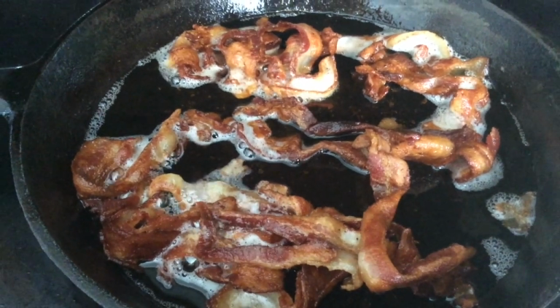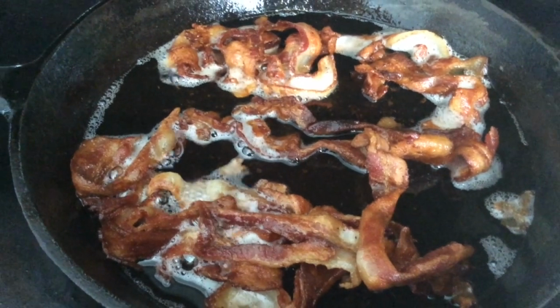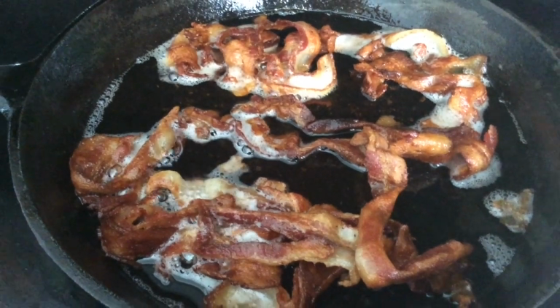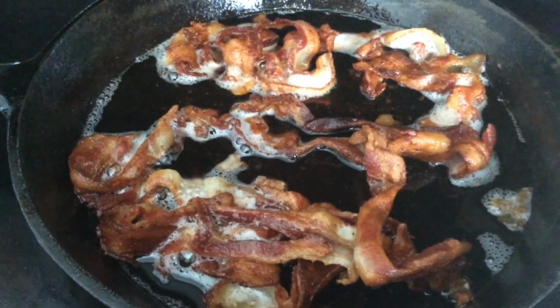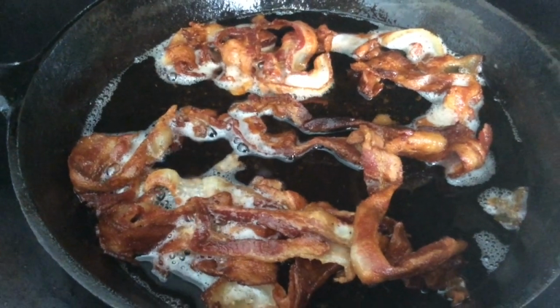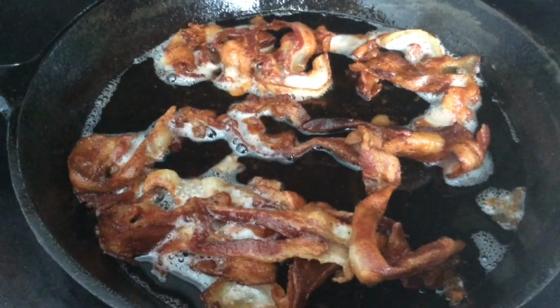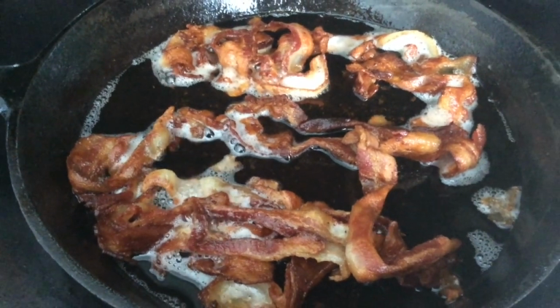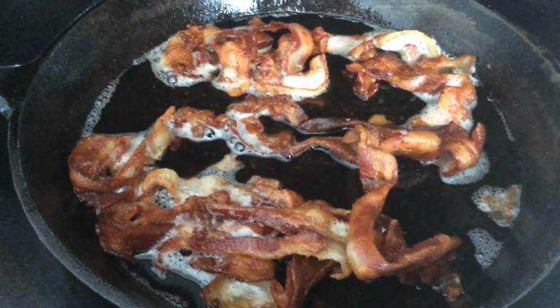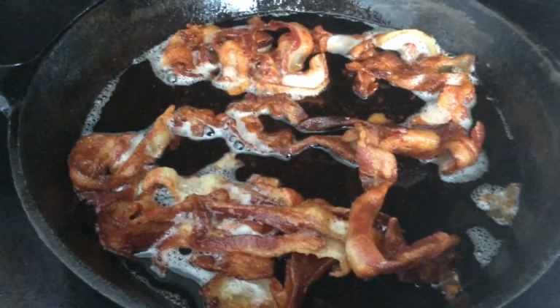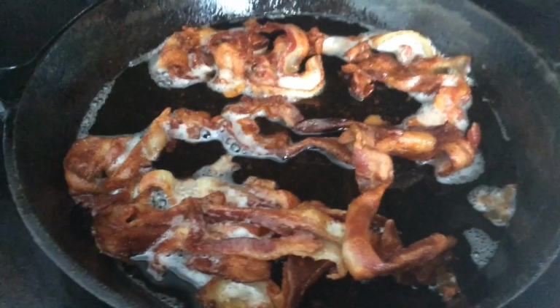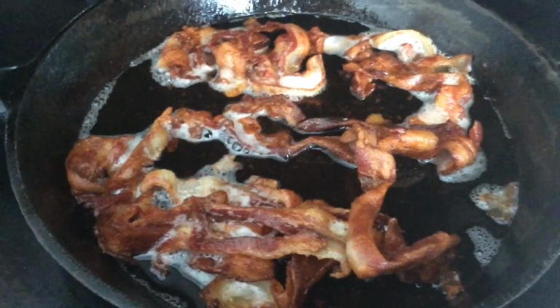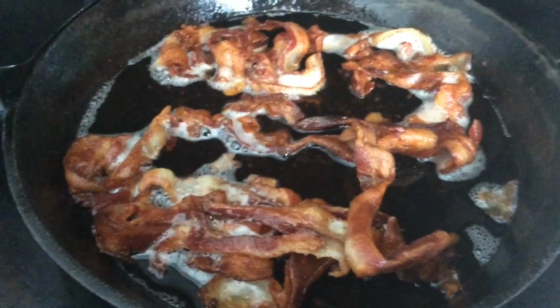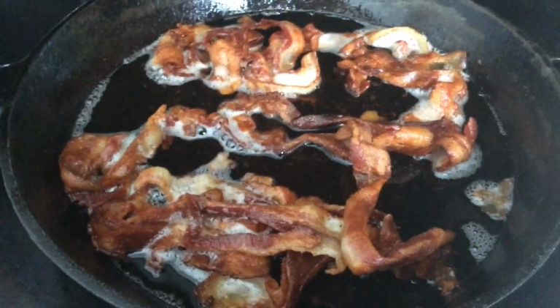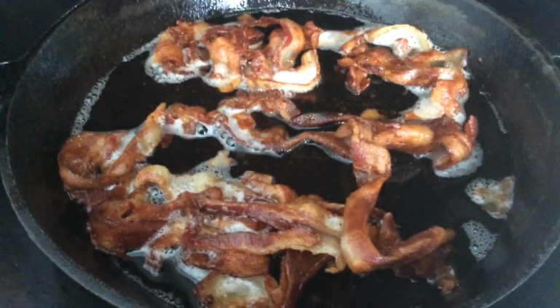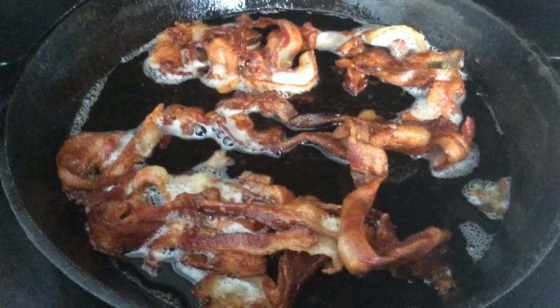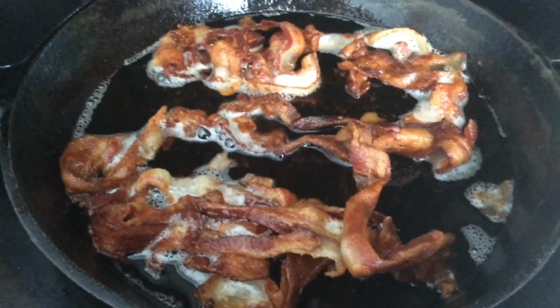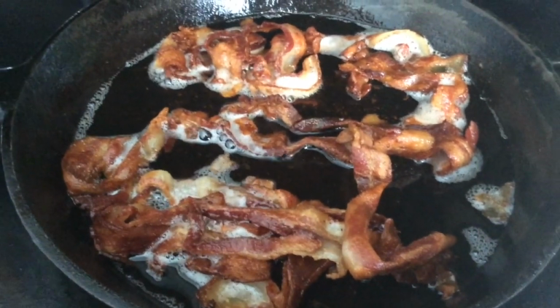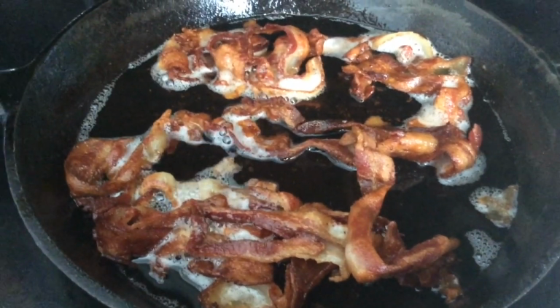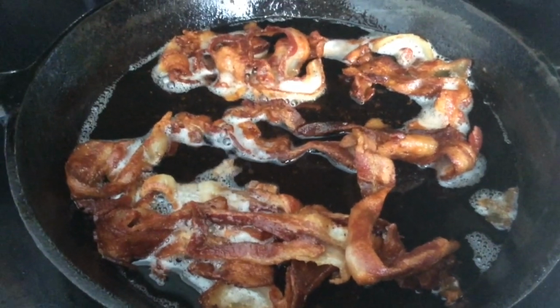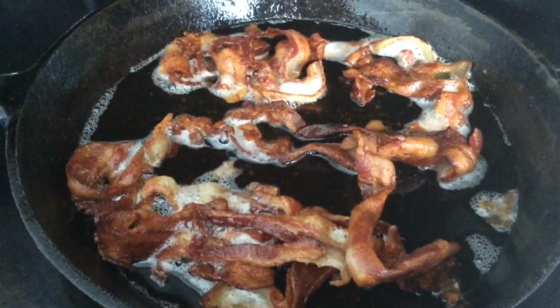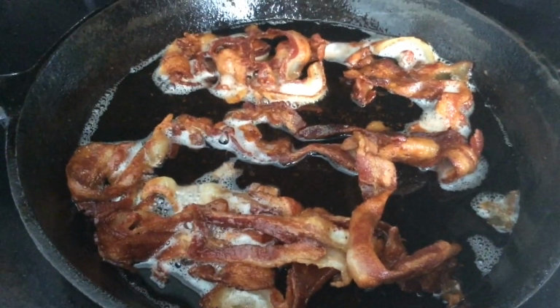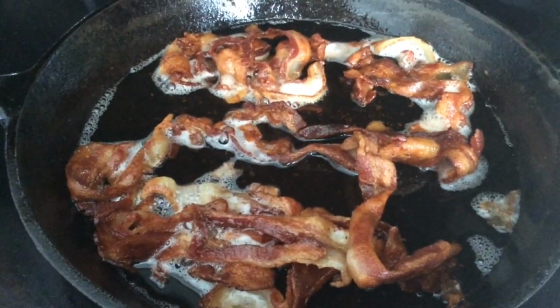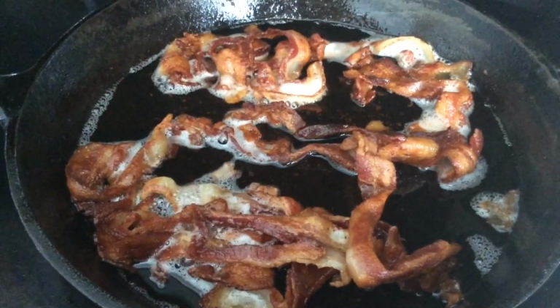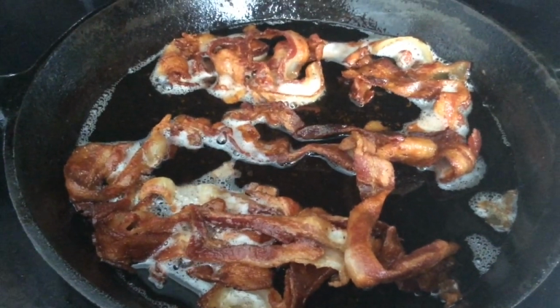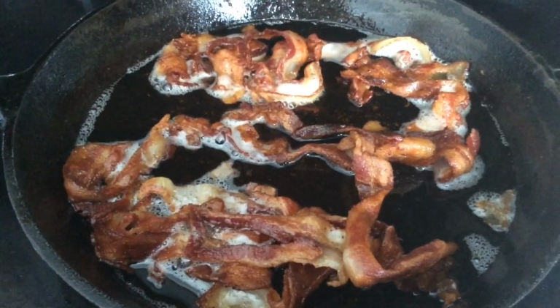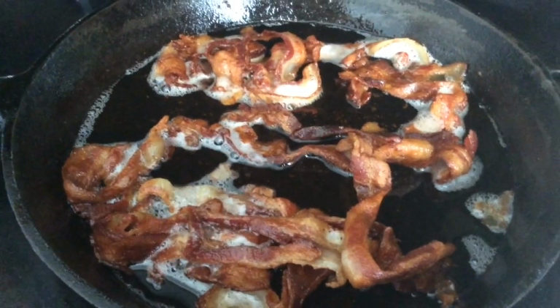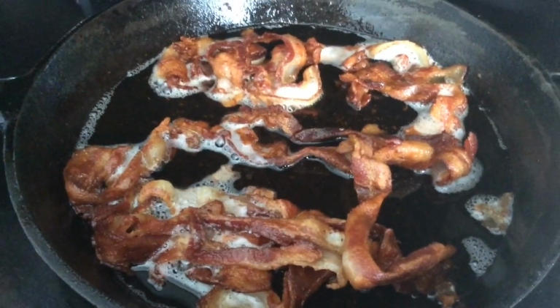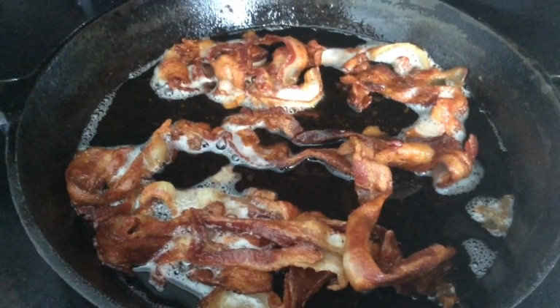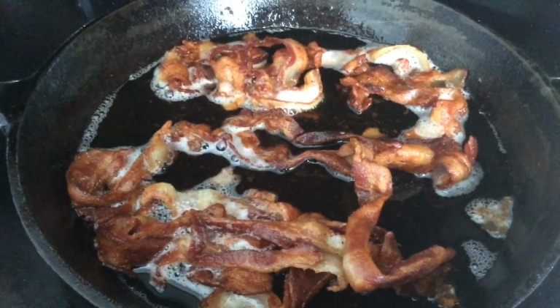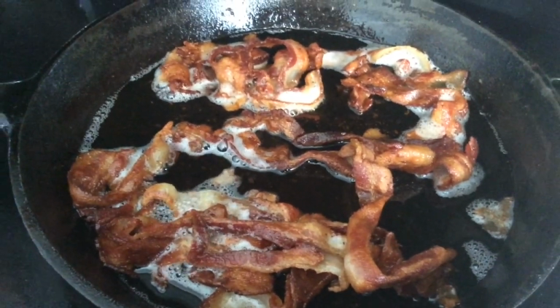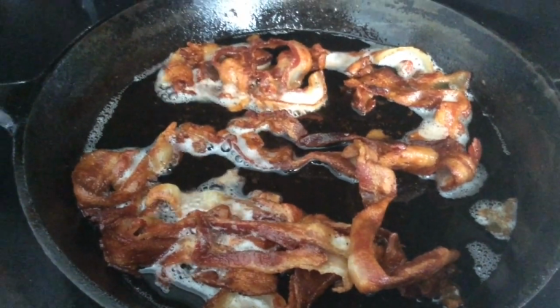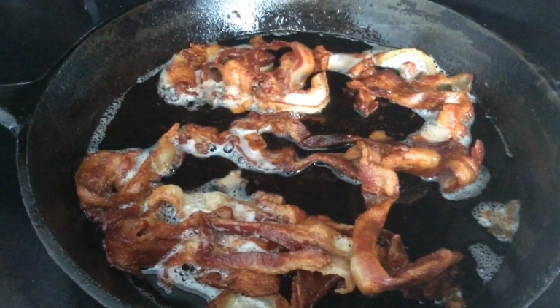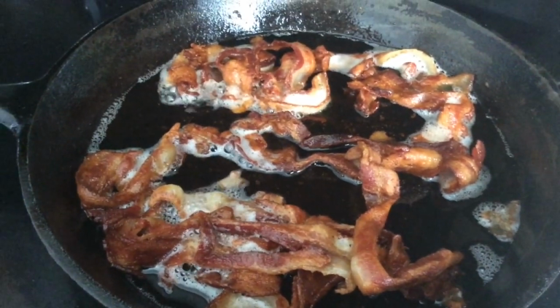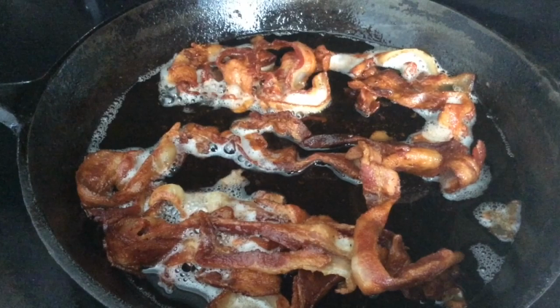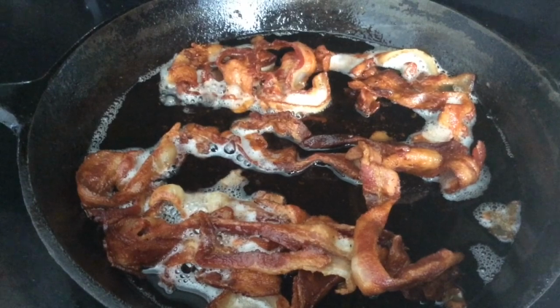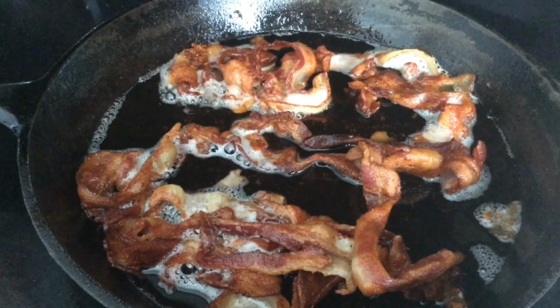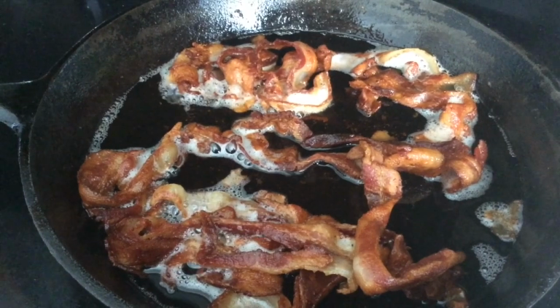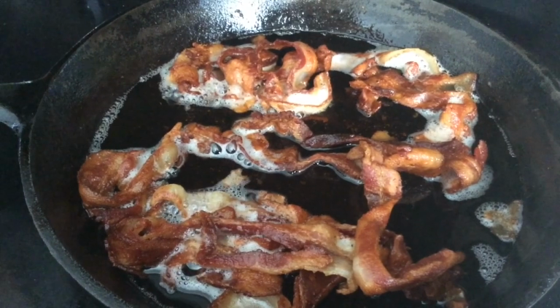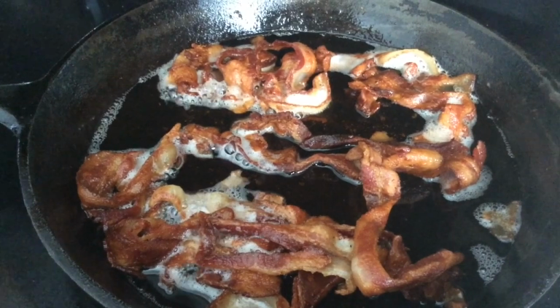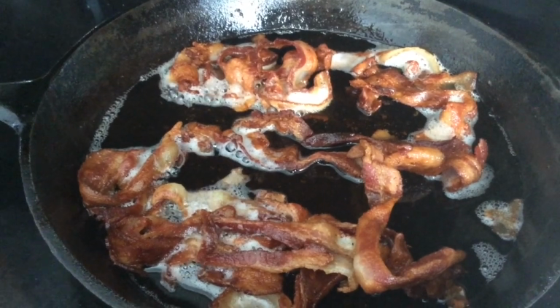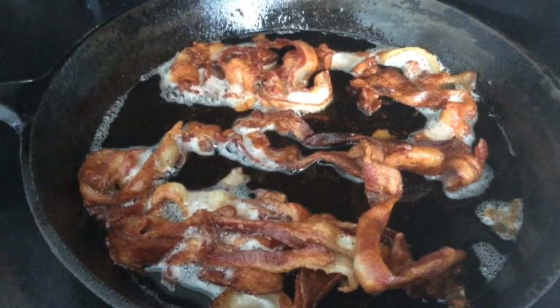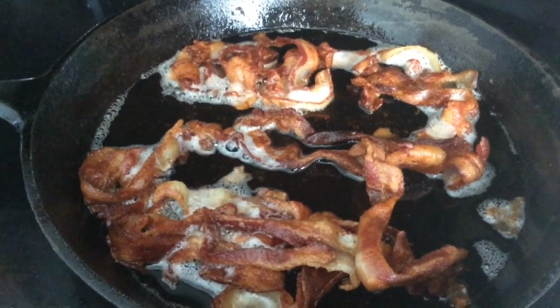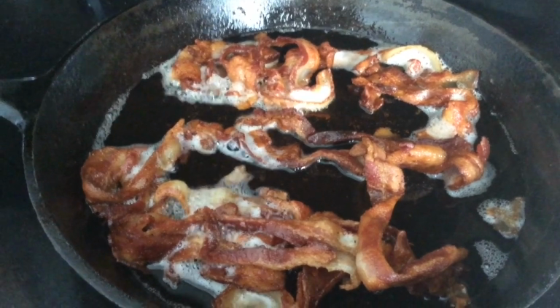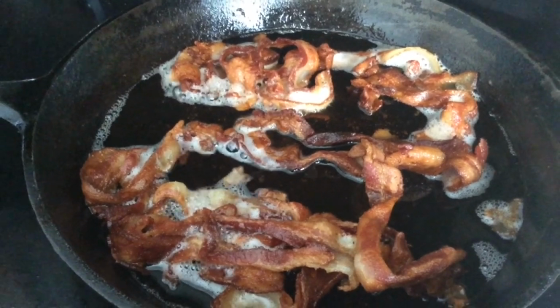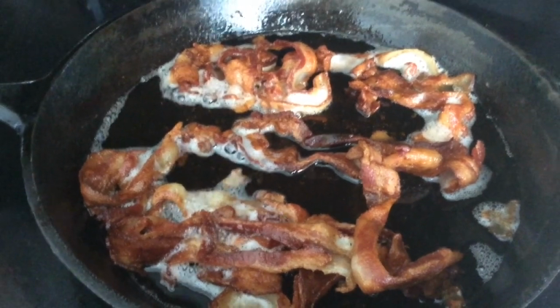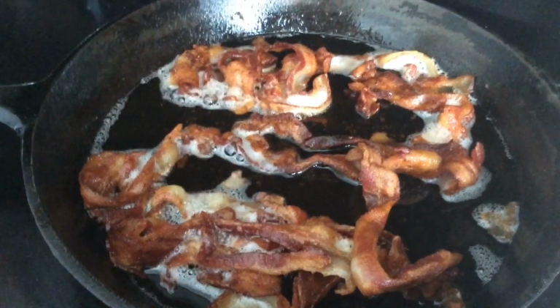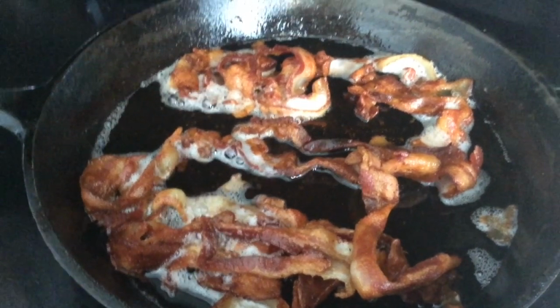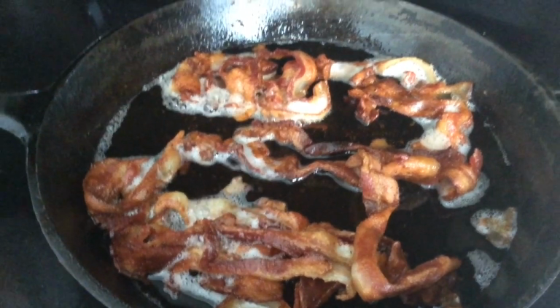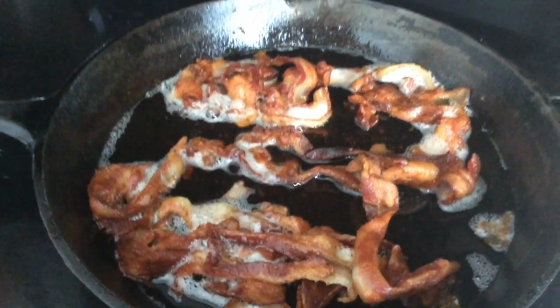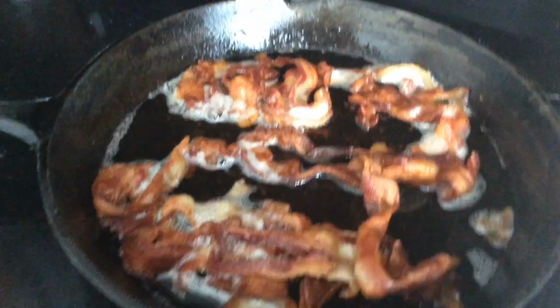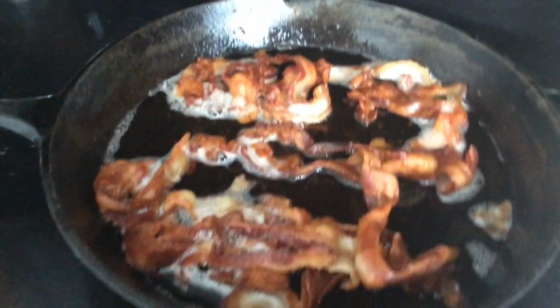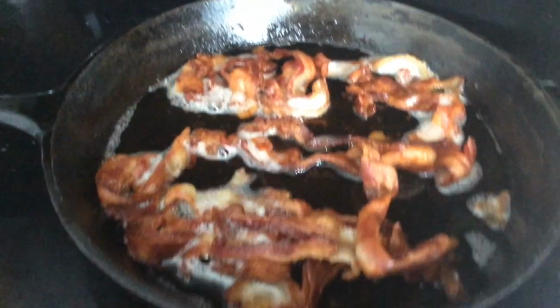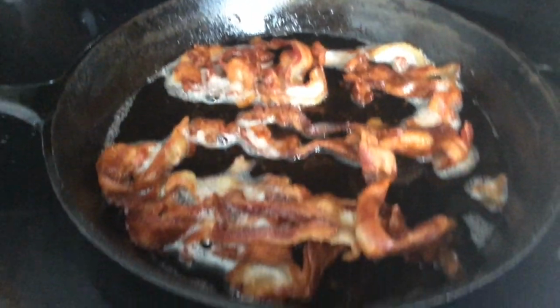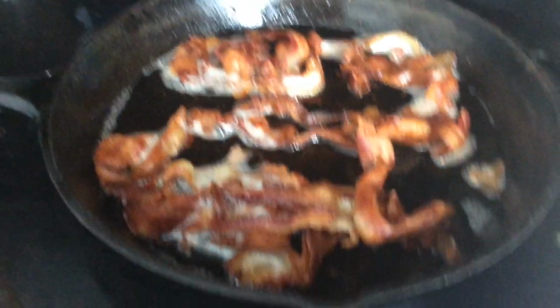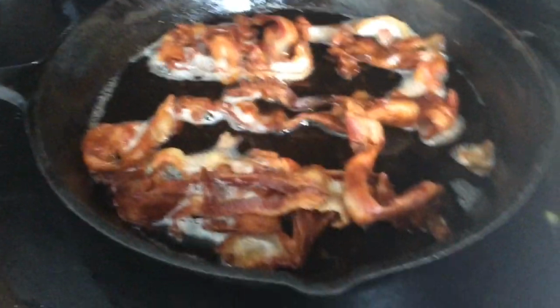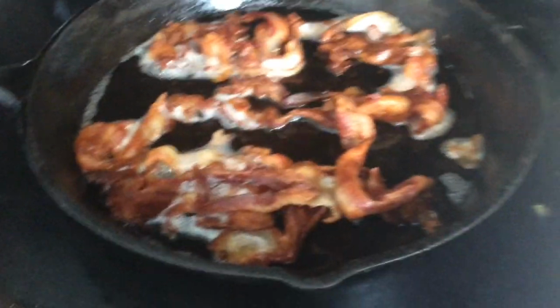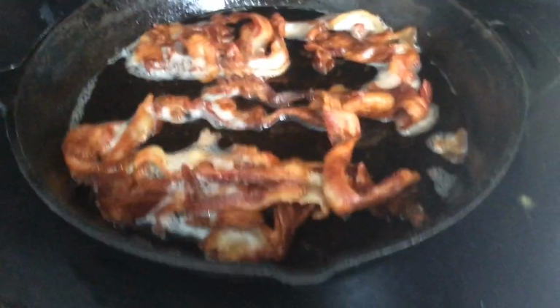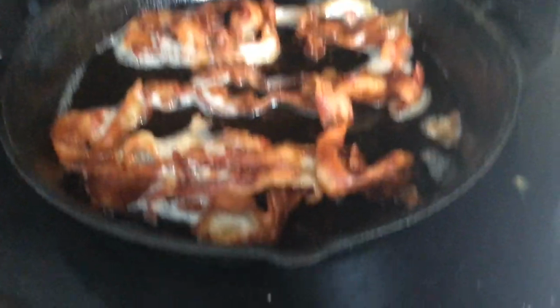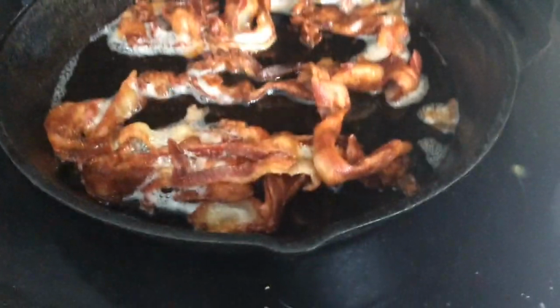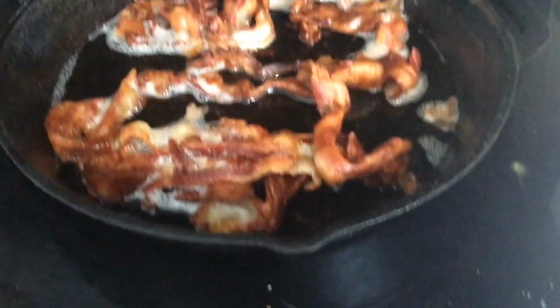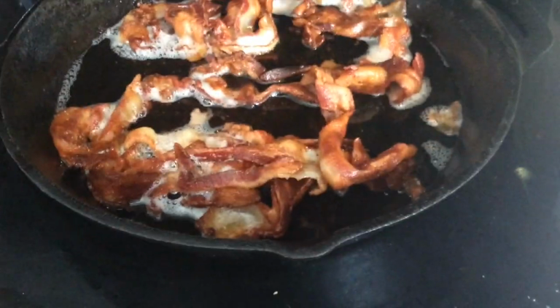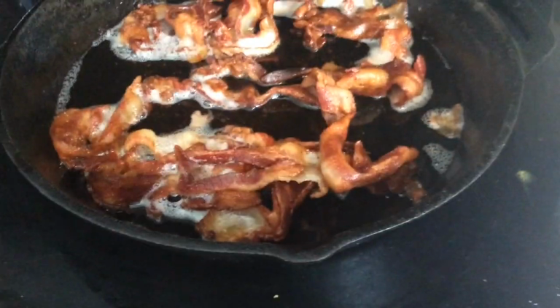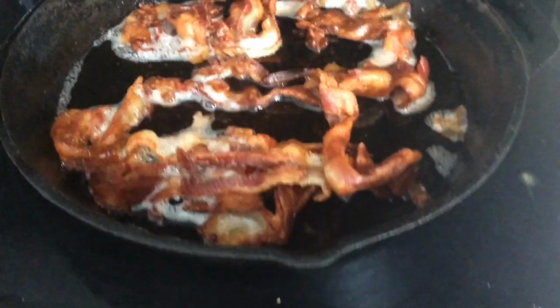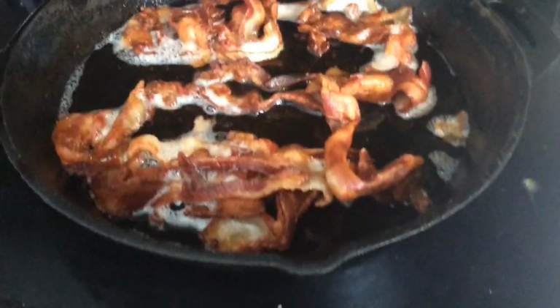Today I'm making a farmer's breakfast and I'm just starting by cooking up some bacon in this cast iron pan.